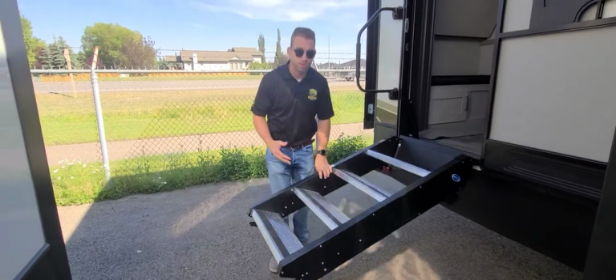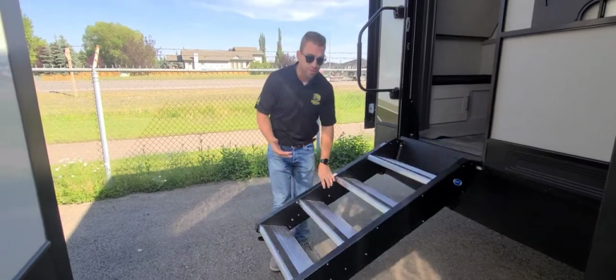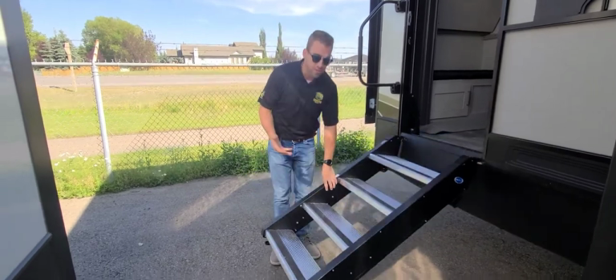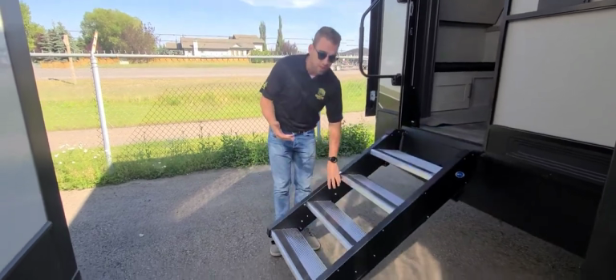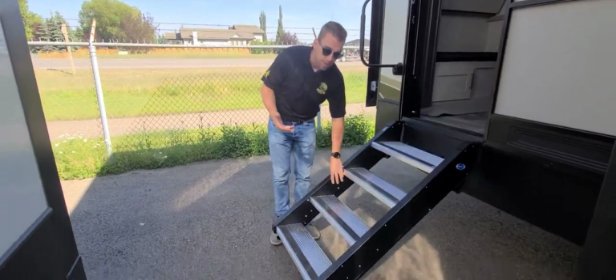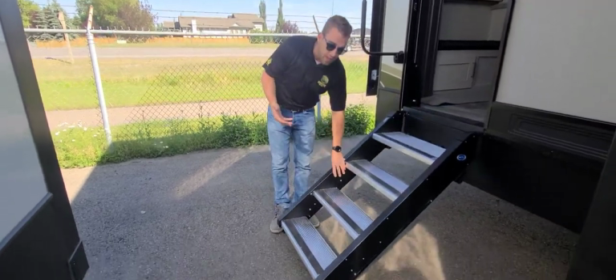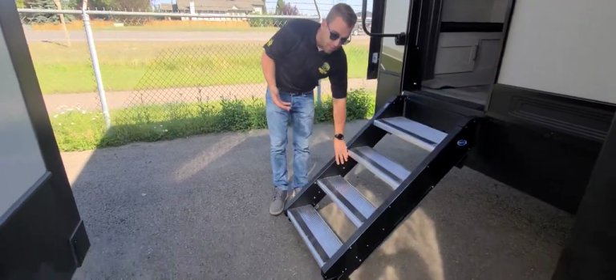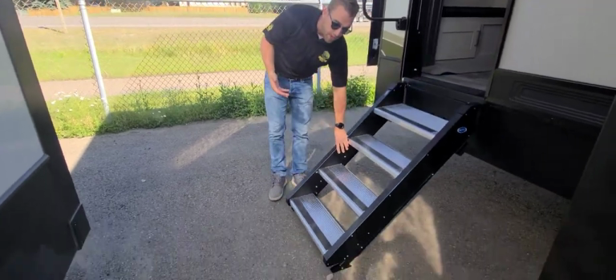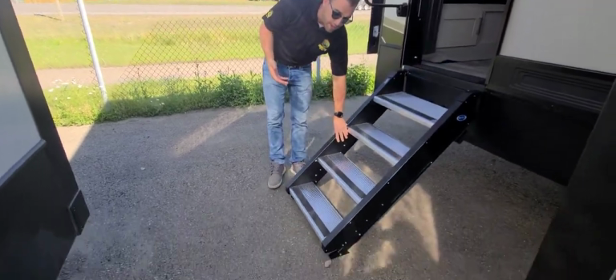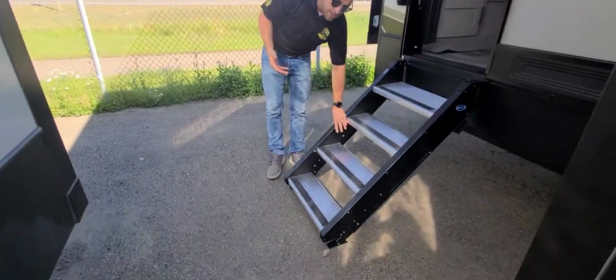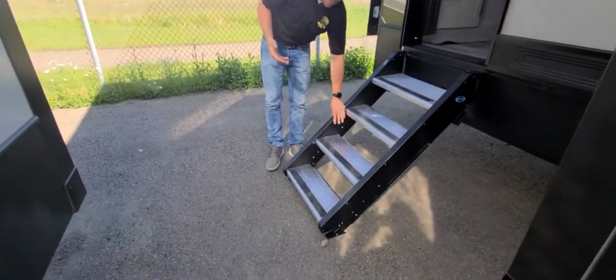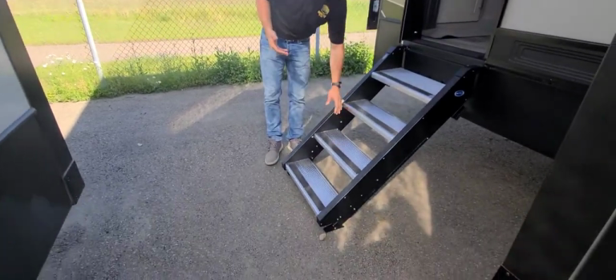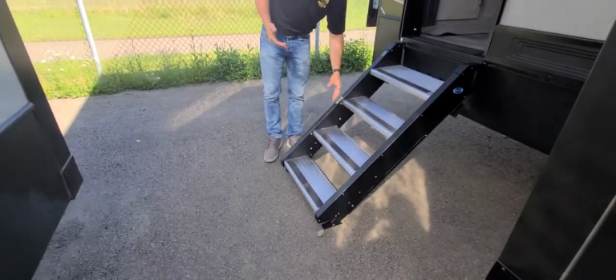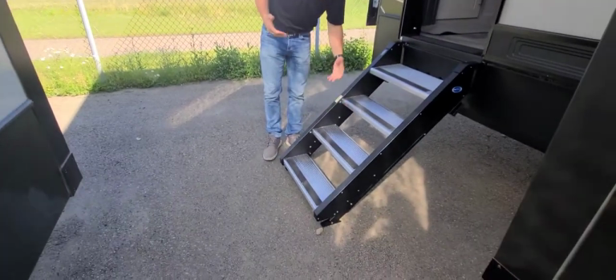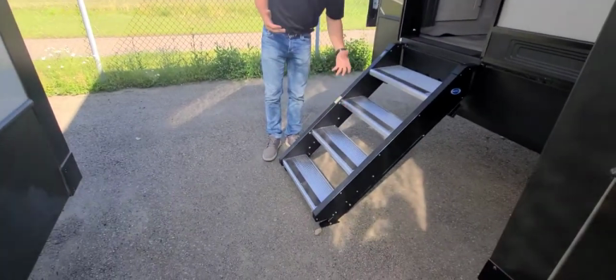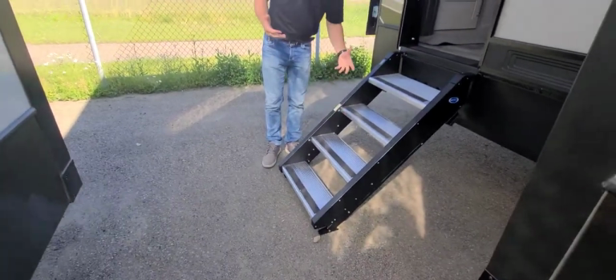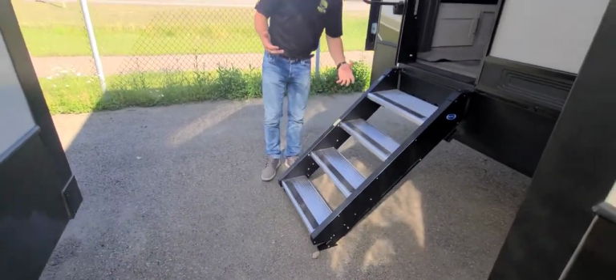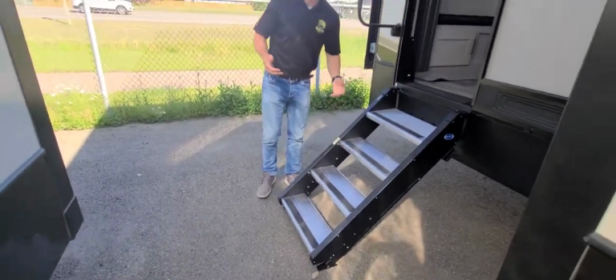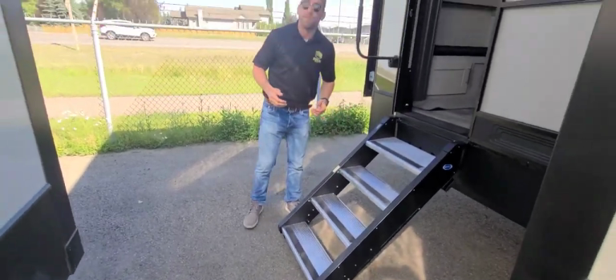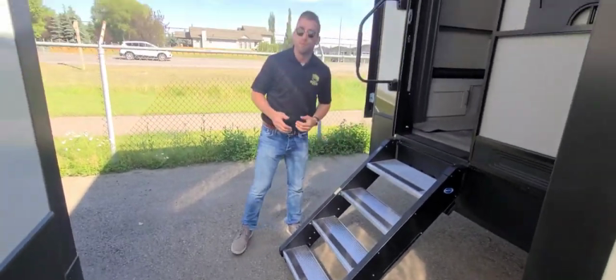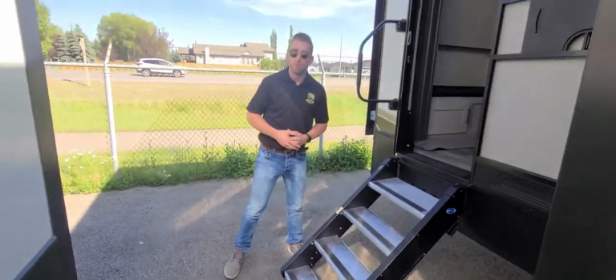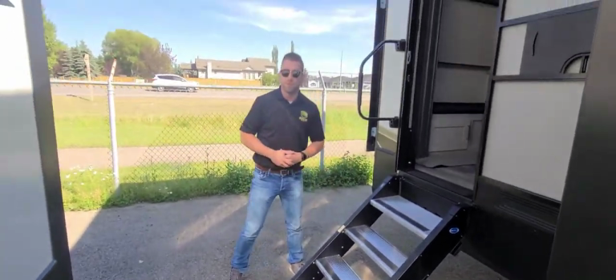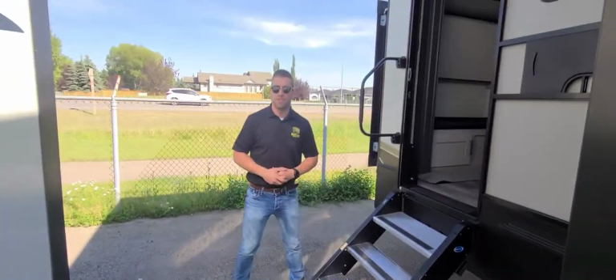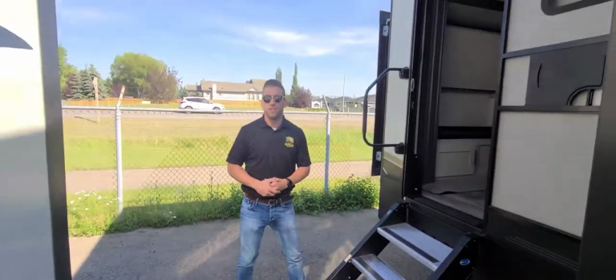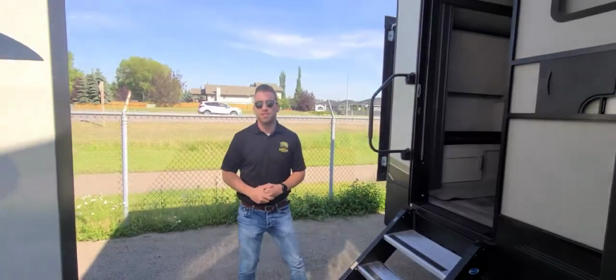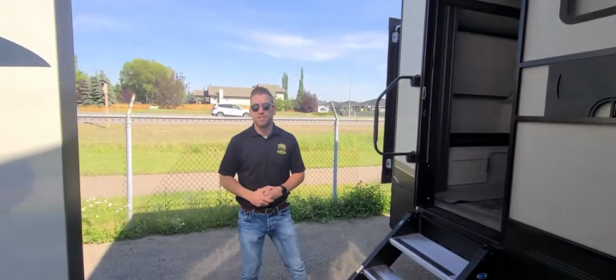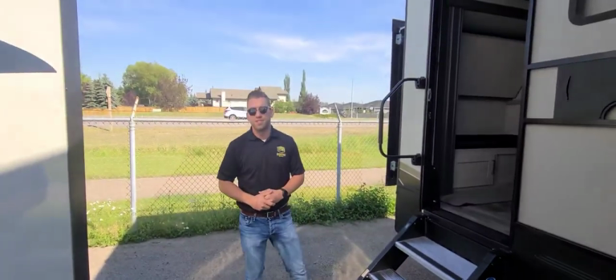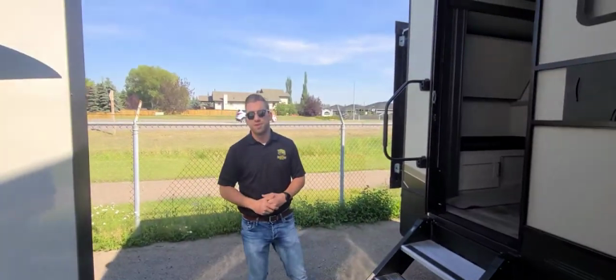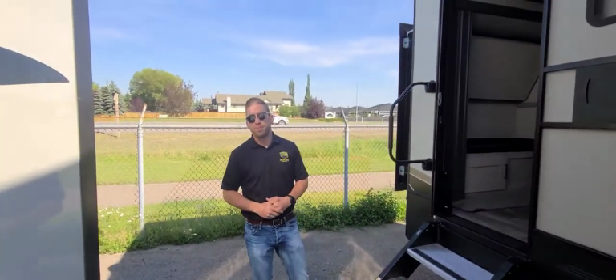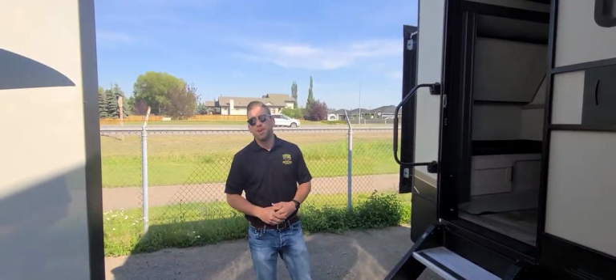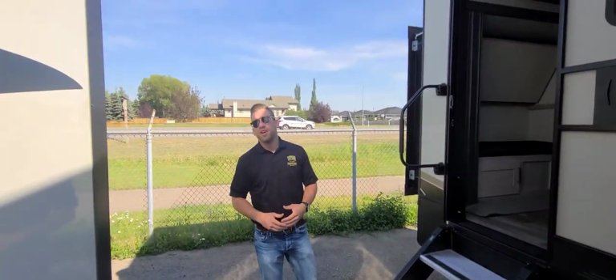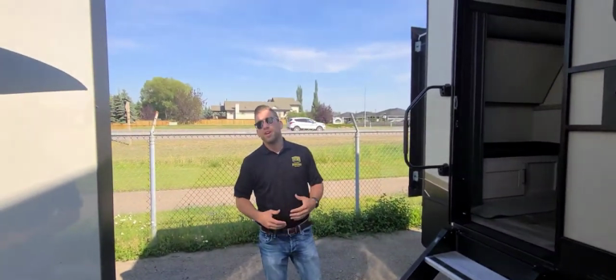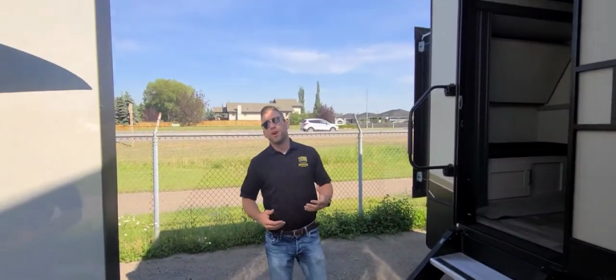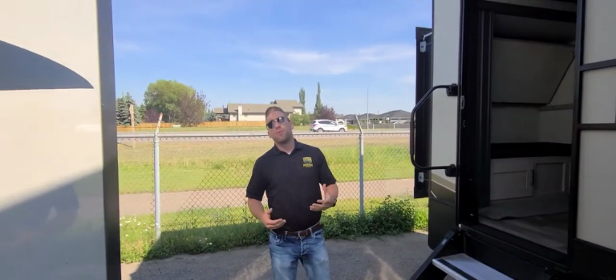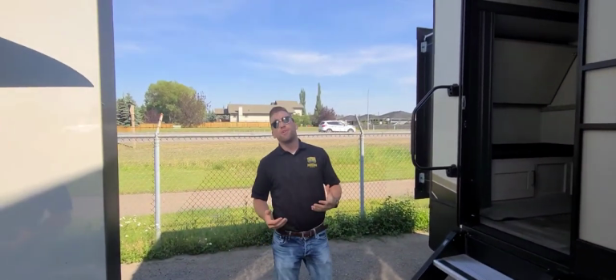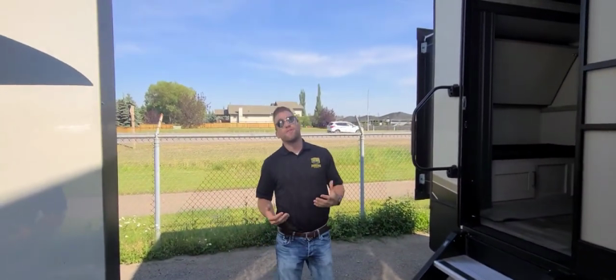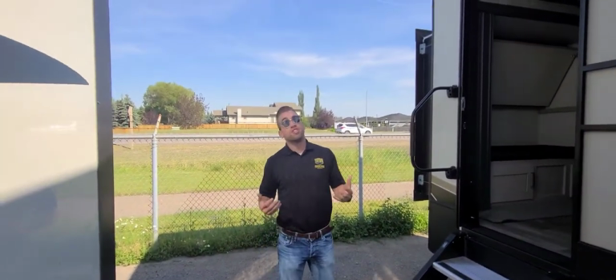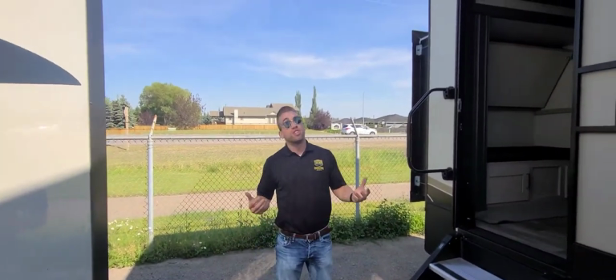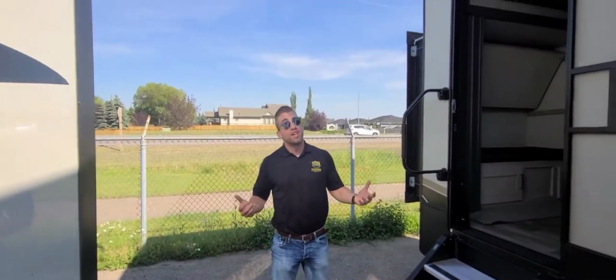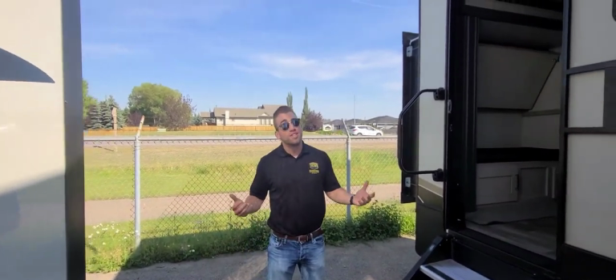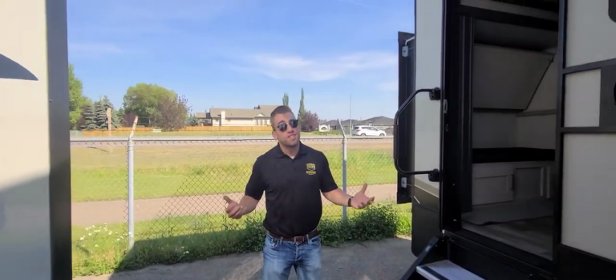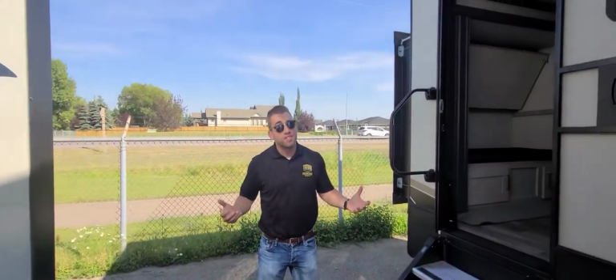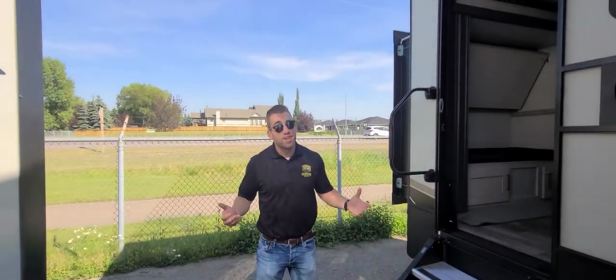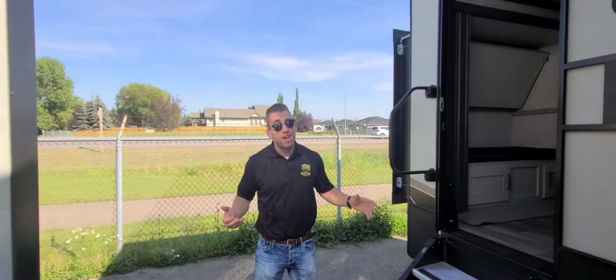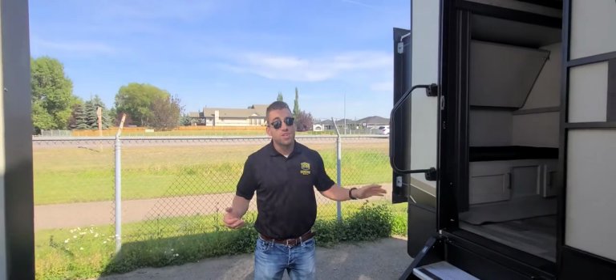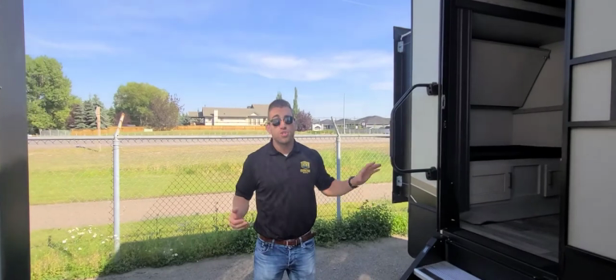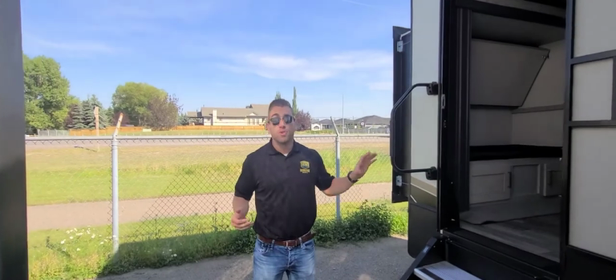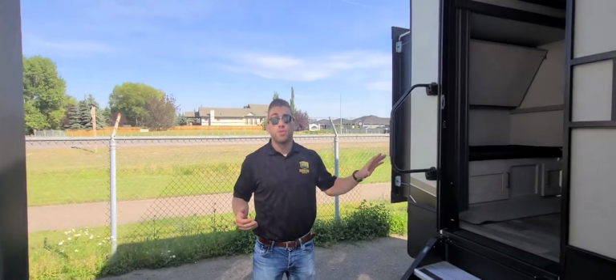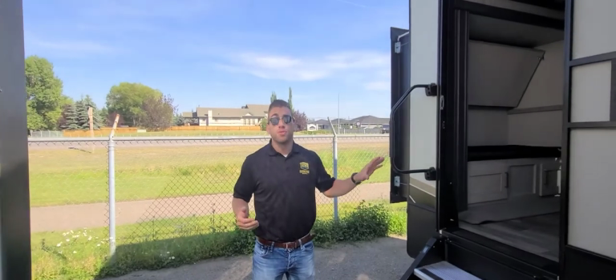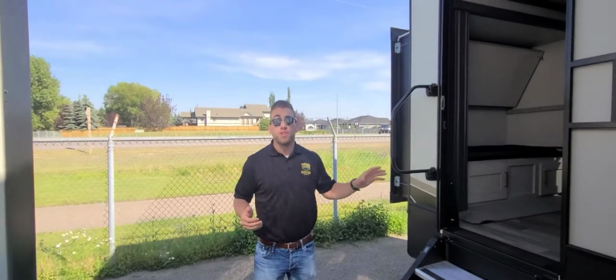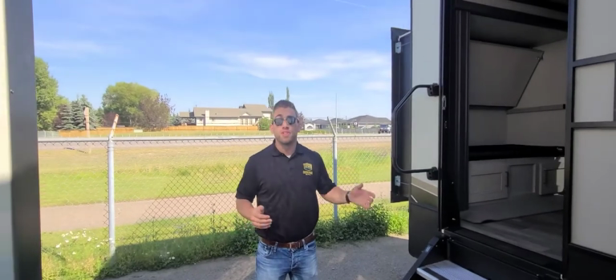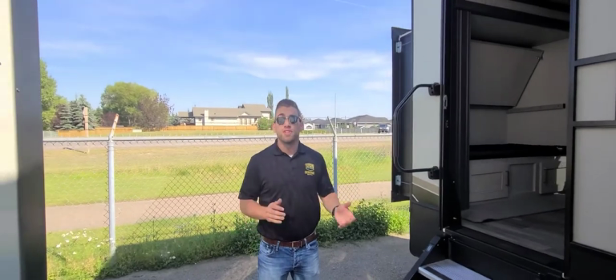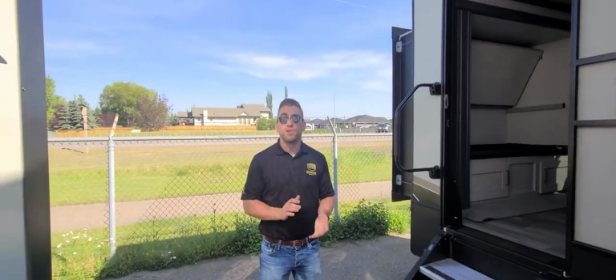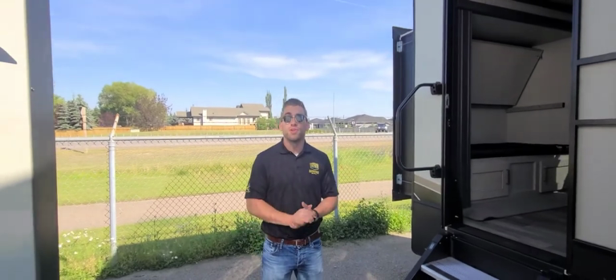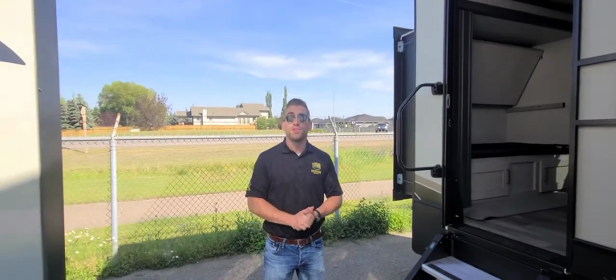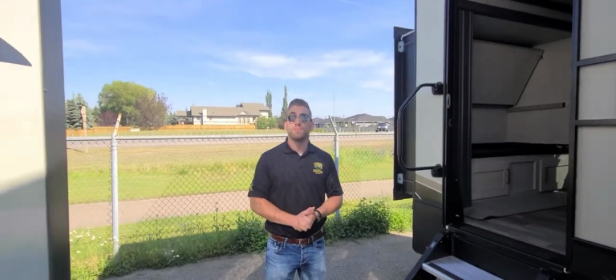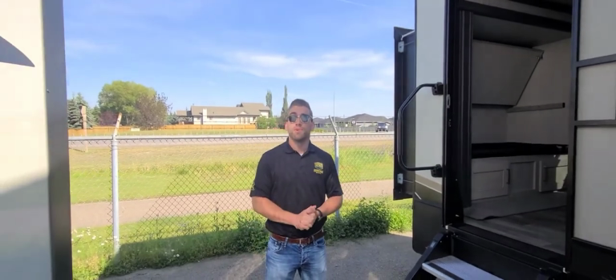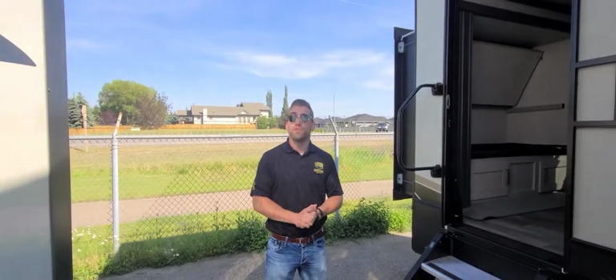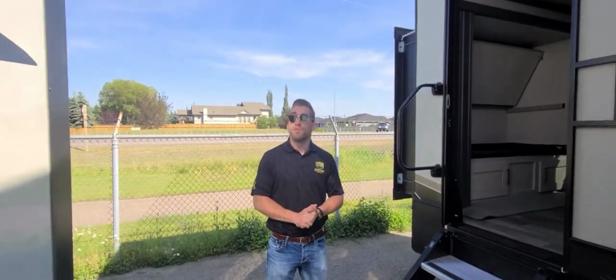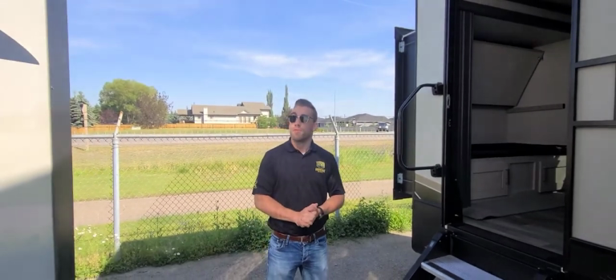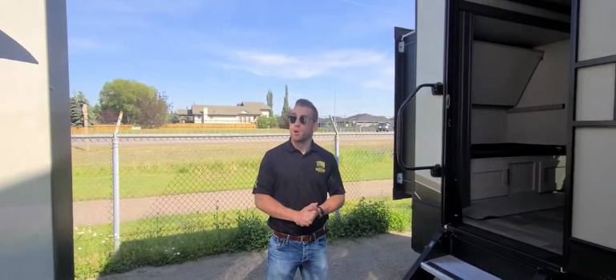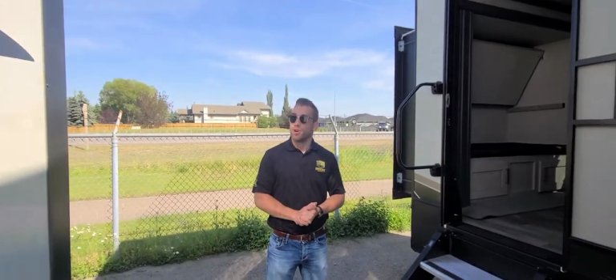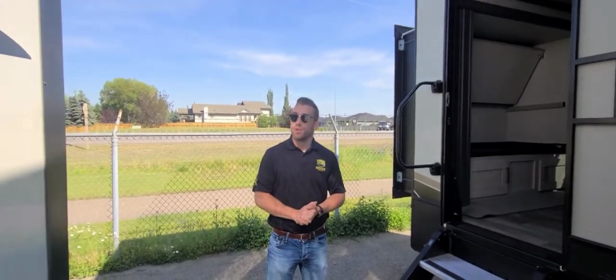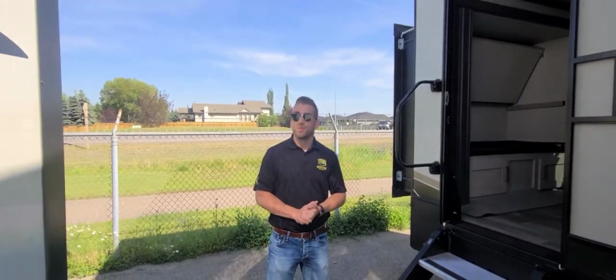Very lightweight, very comfortable stair system. Now I want to invite you guys inside and show you through the interior of this beautiful bunkhouse.